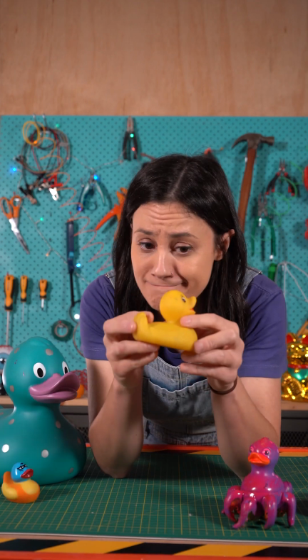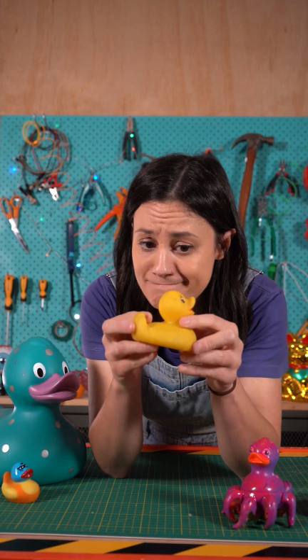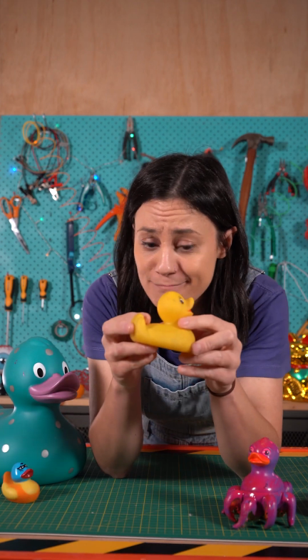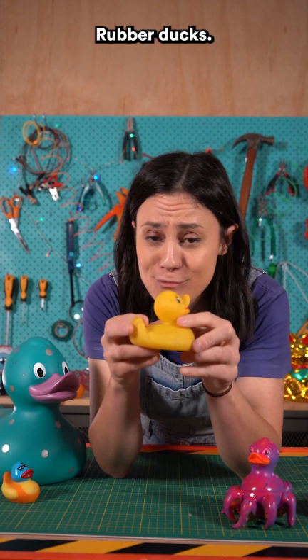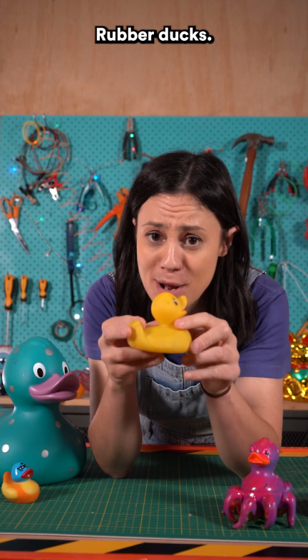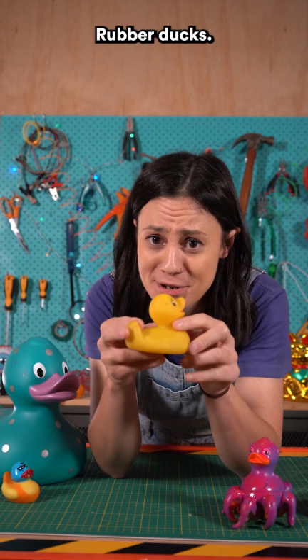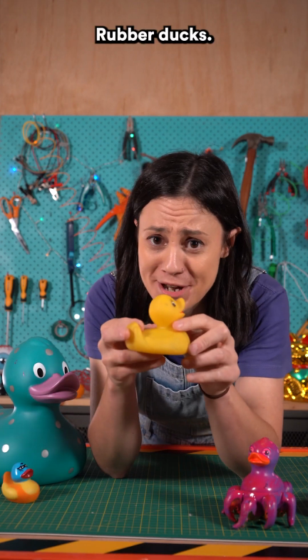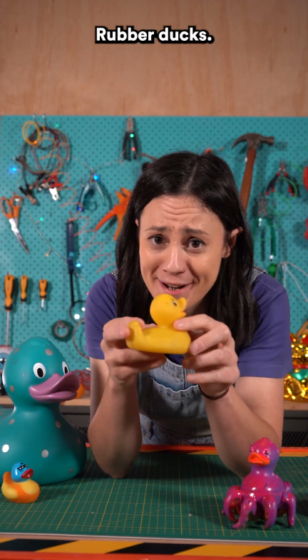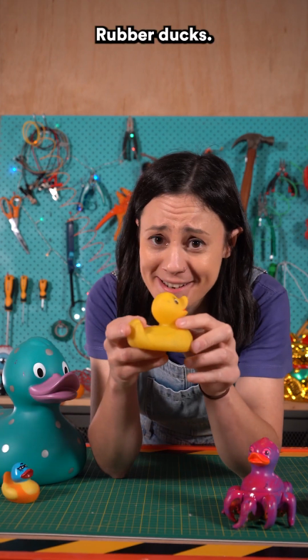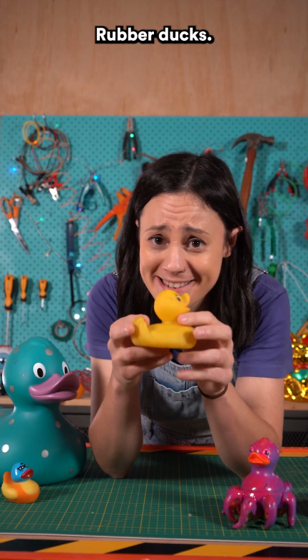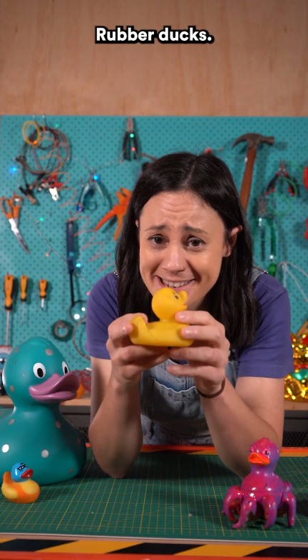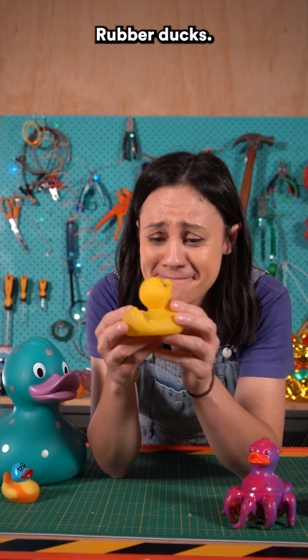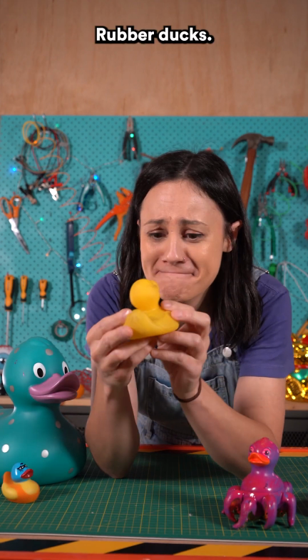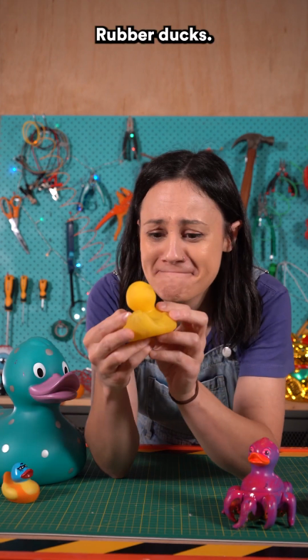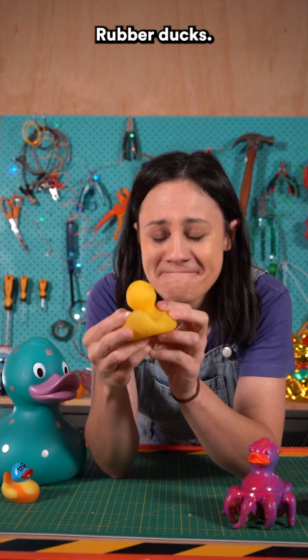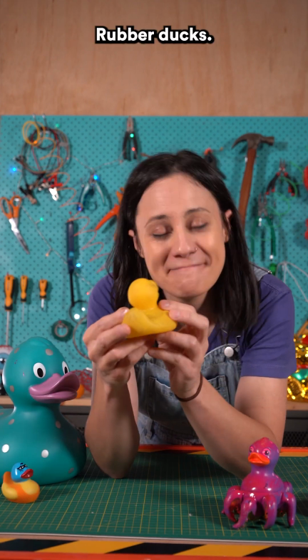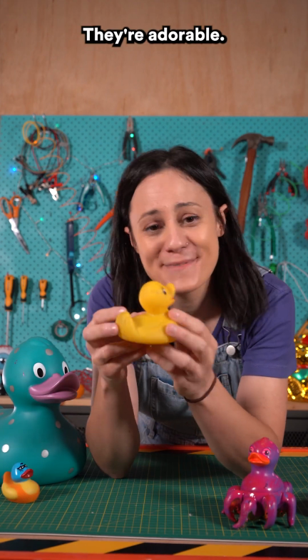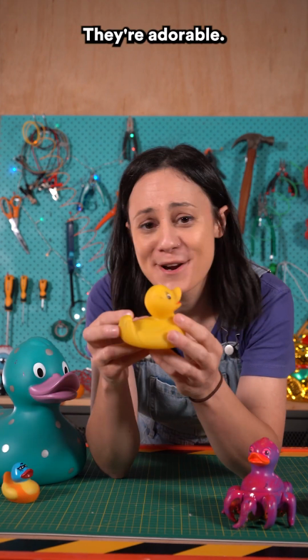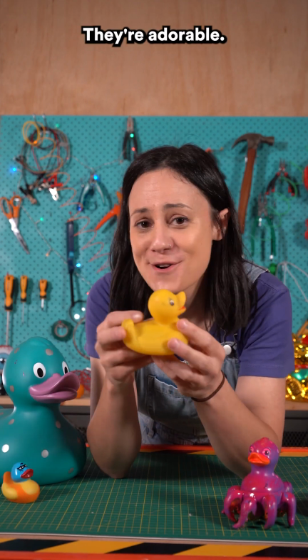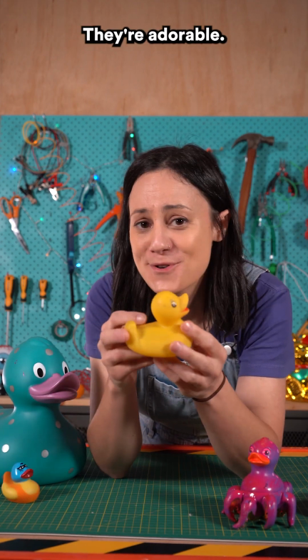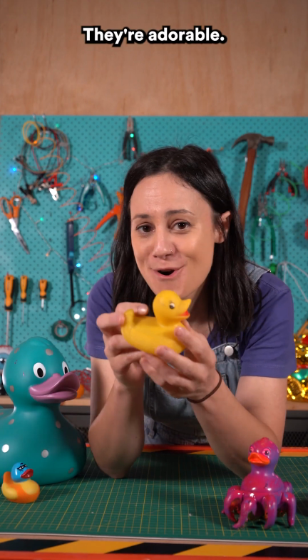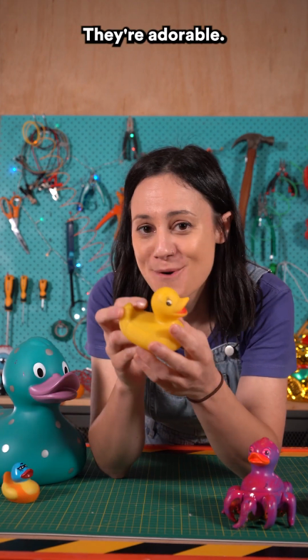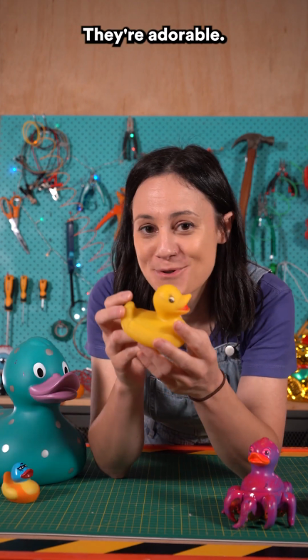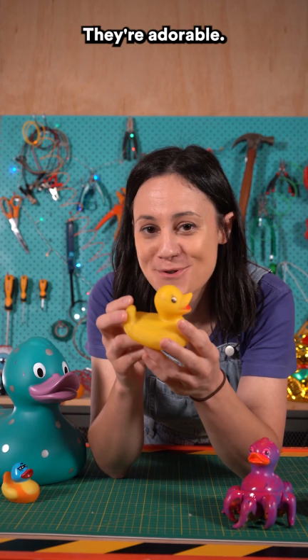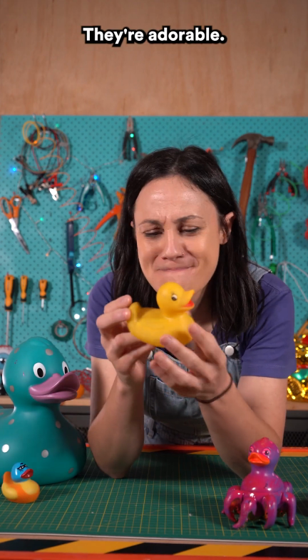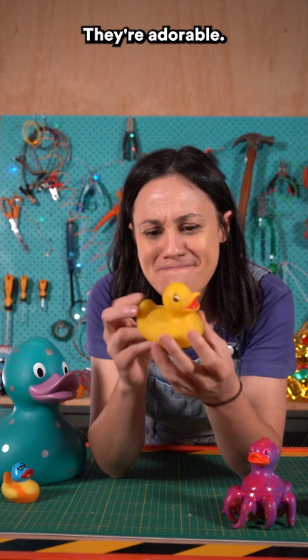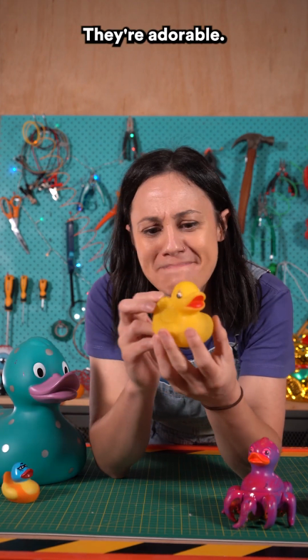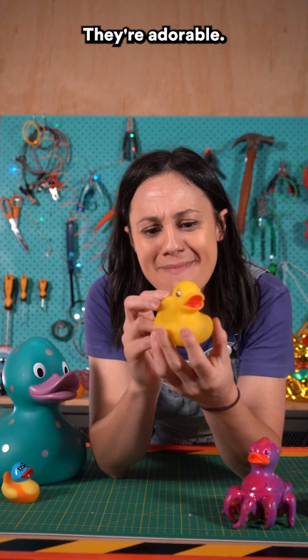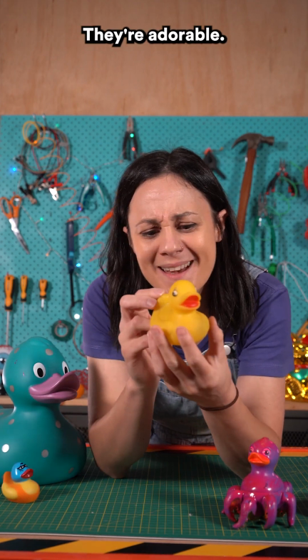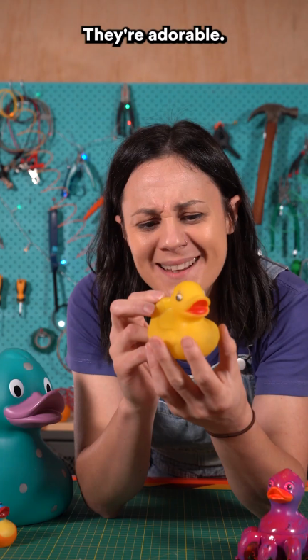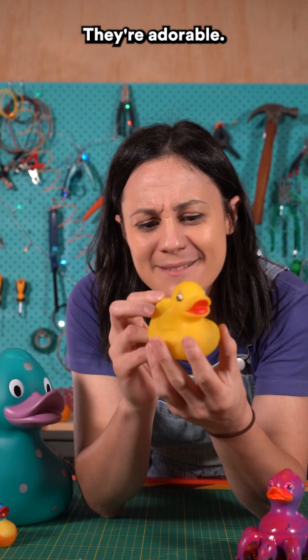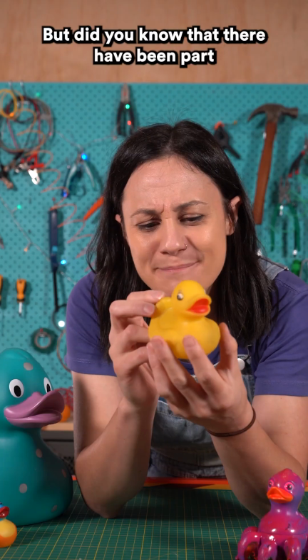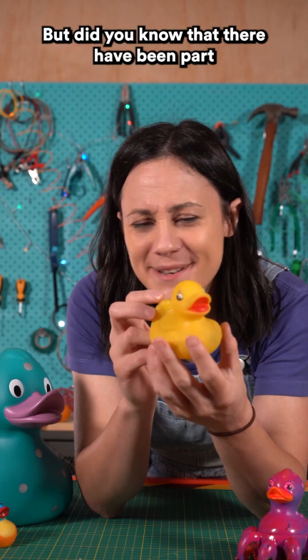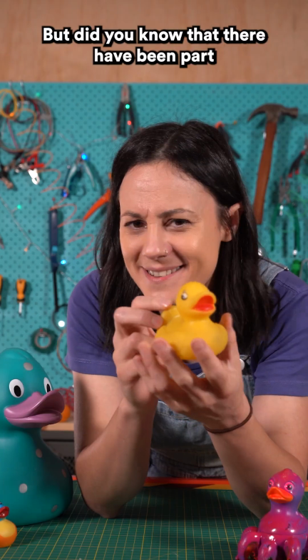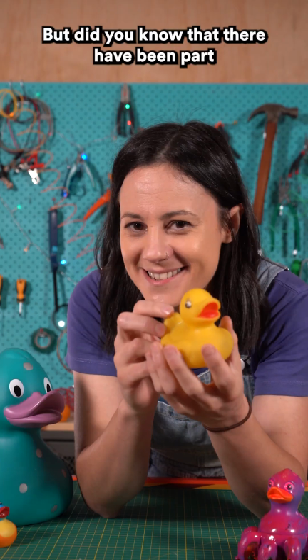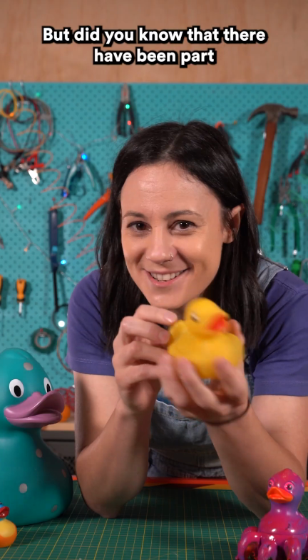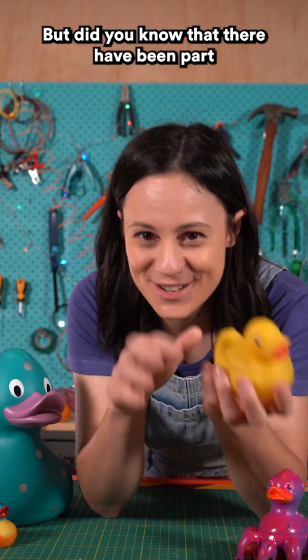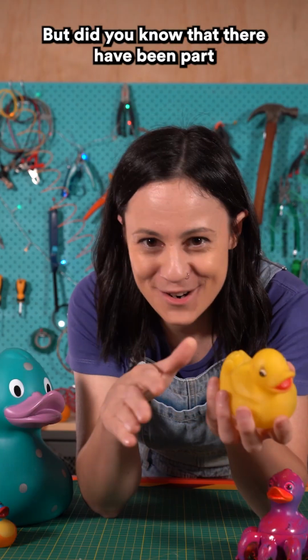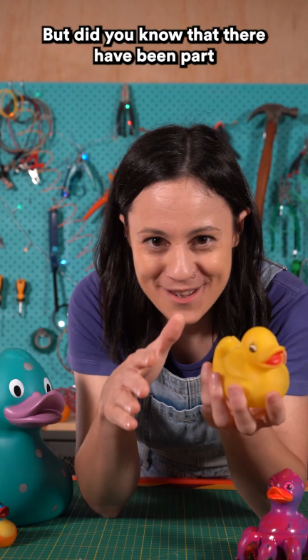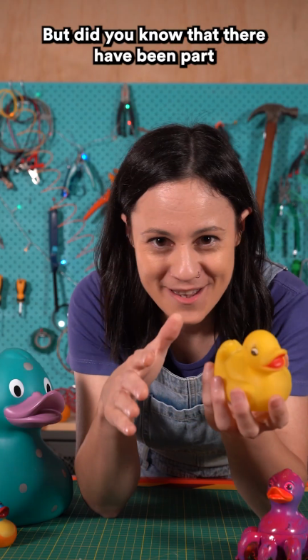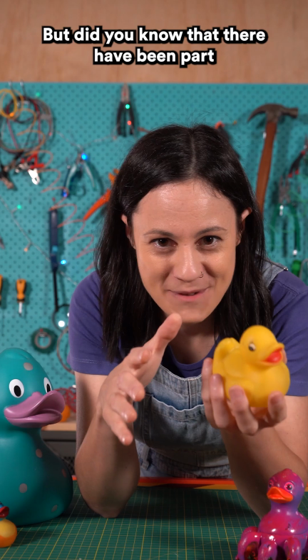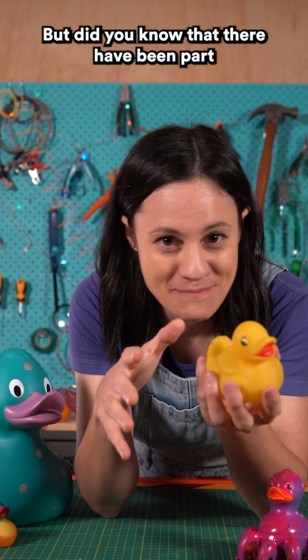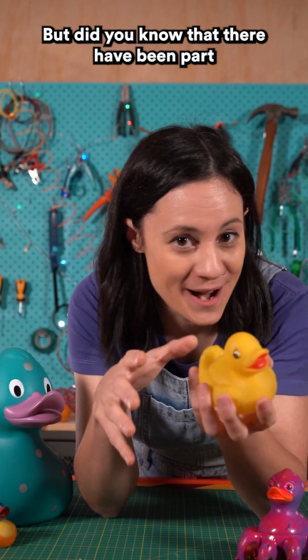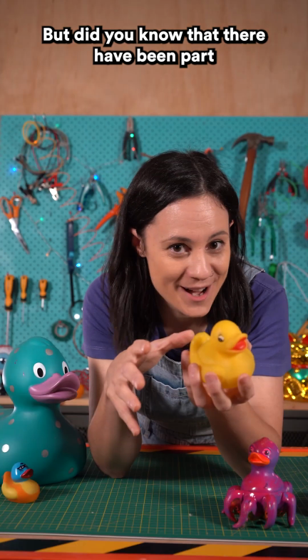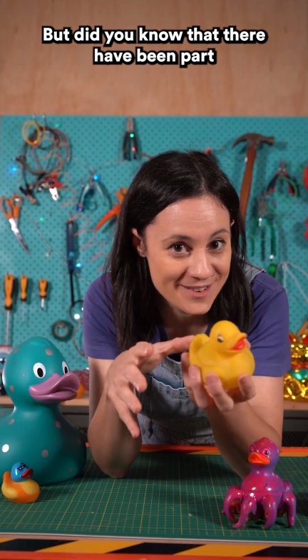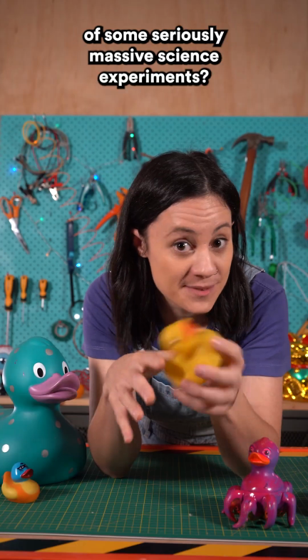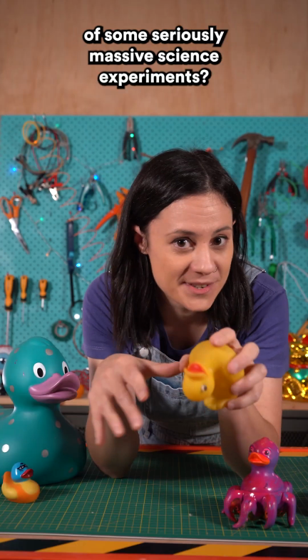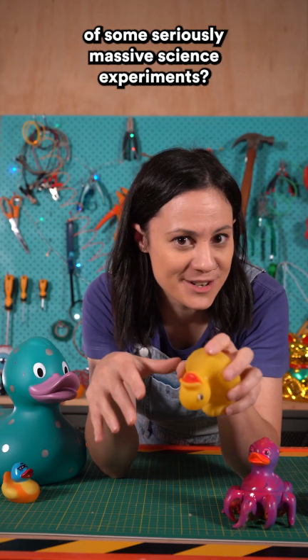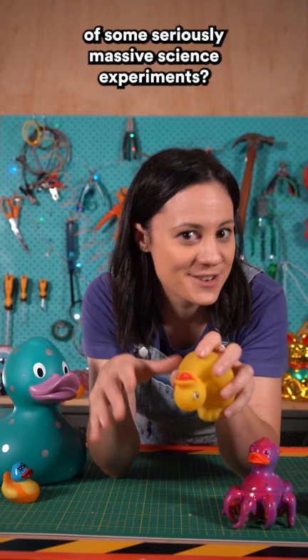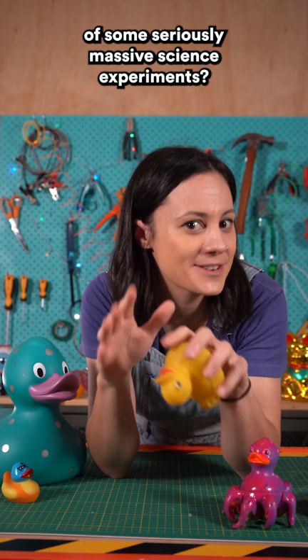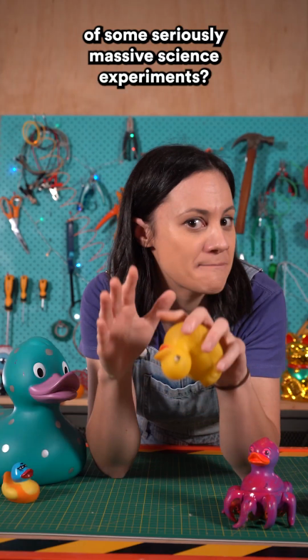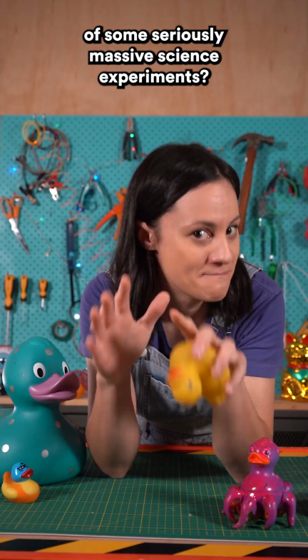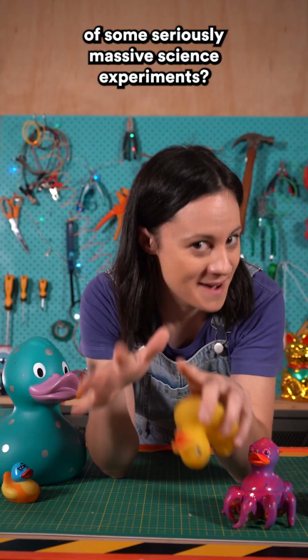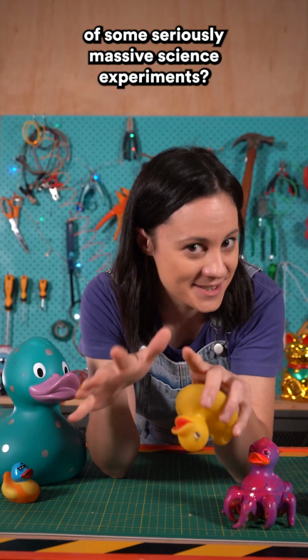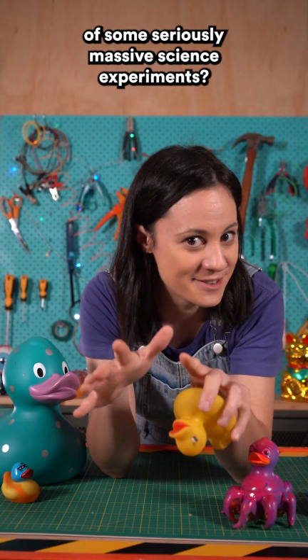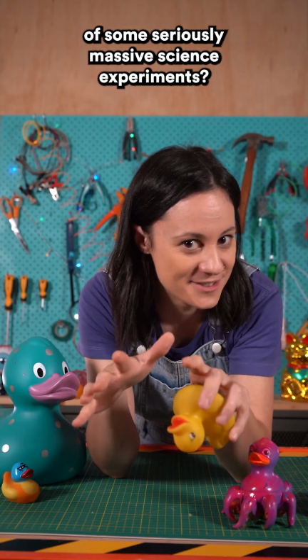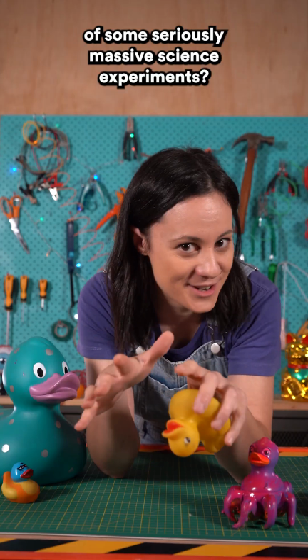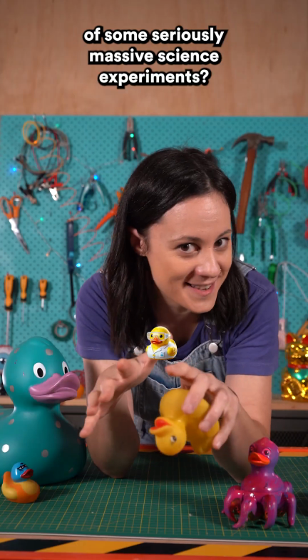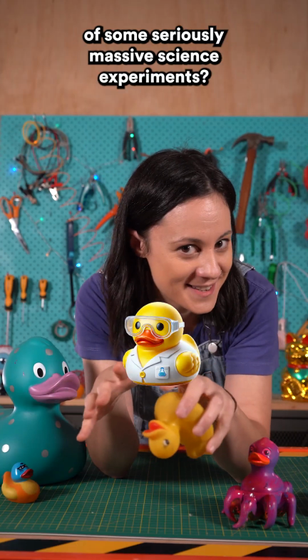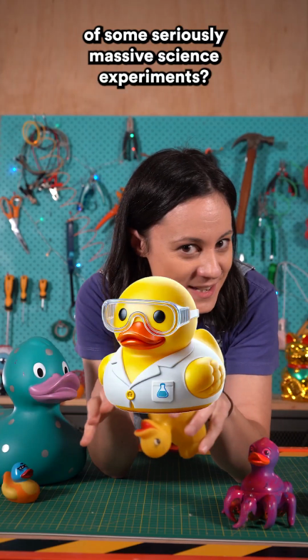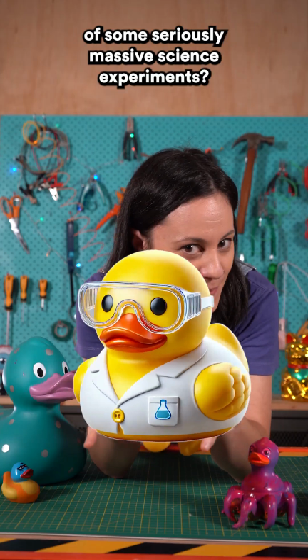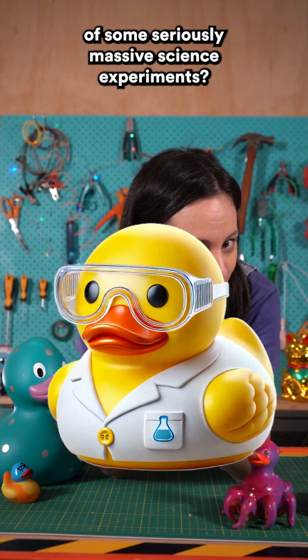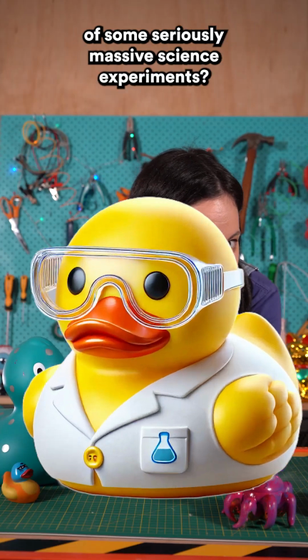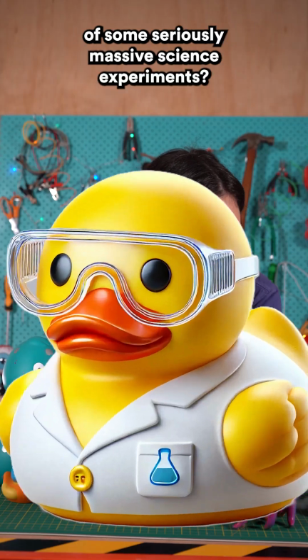Rubber ducks — they're adorable. But did you know that they've been part of some seriously massive science experiments?